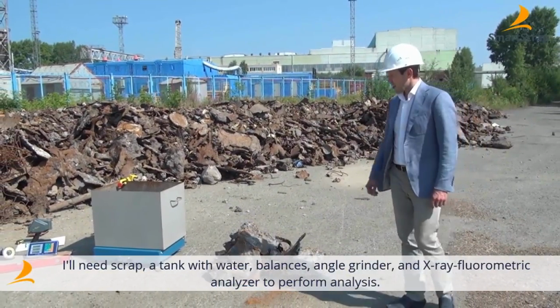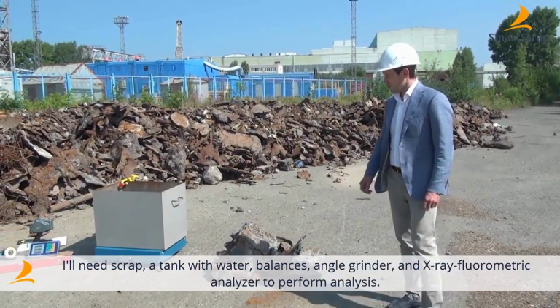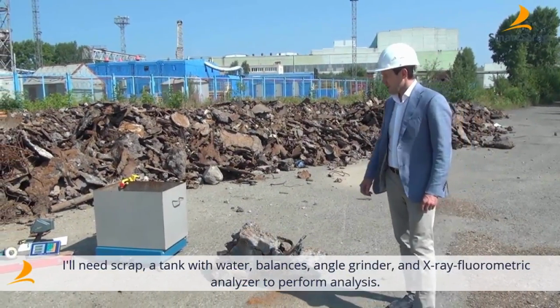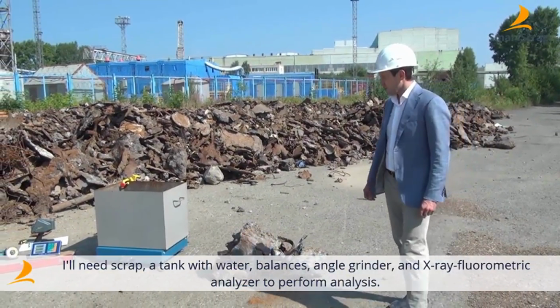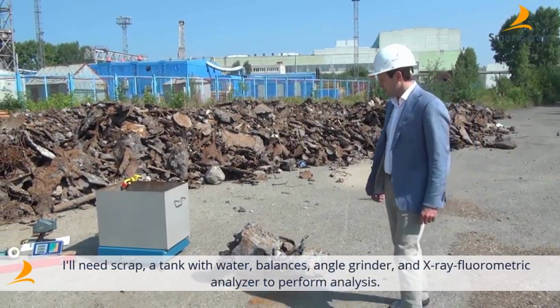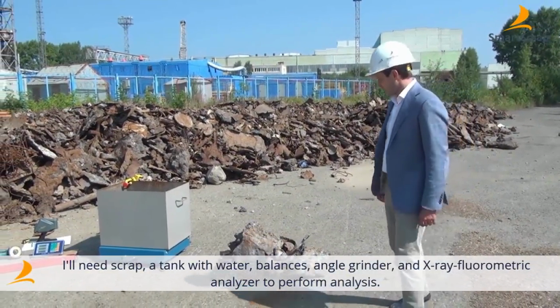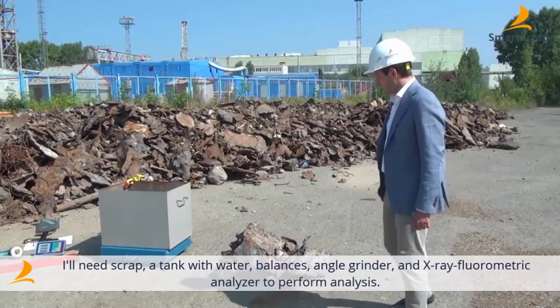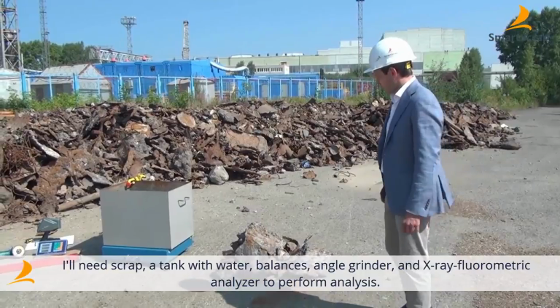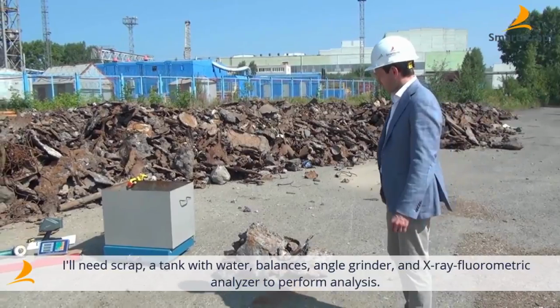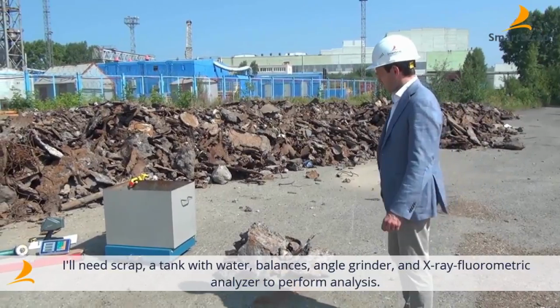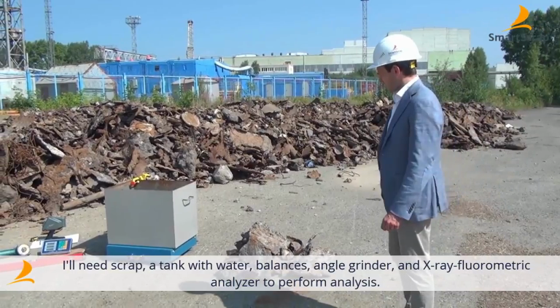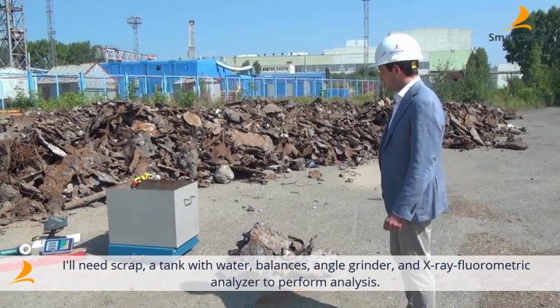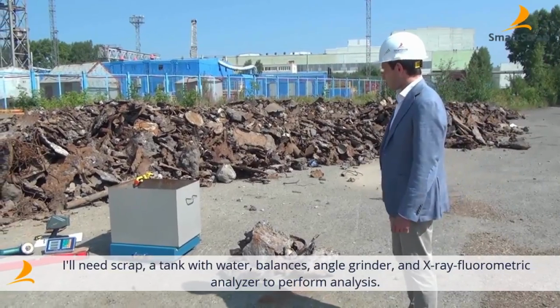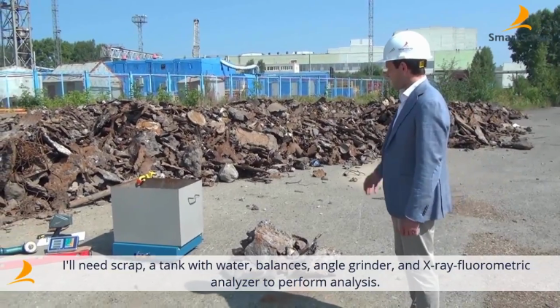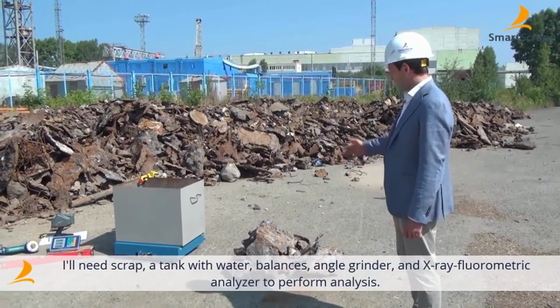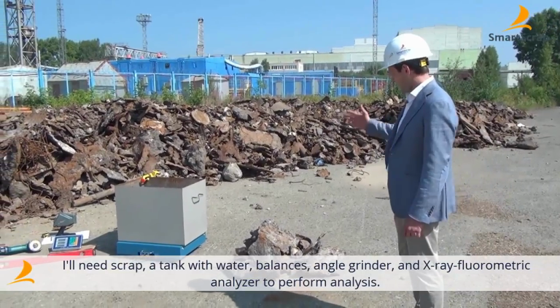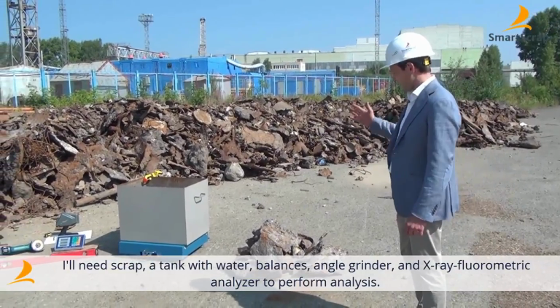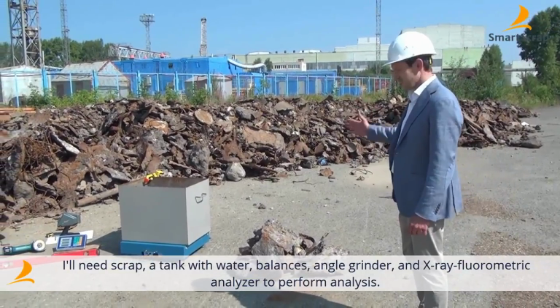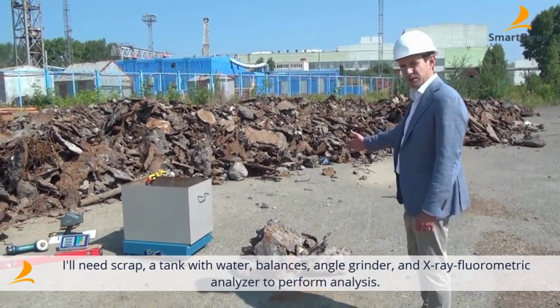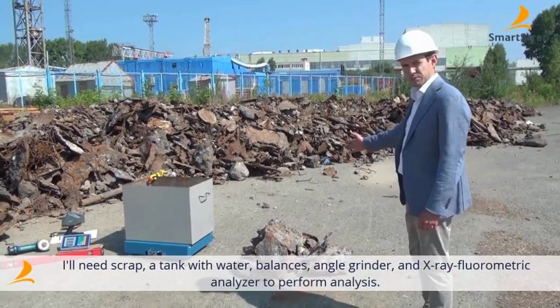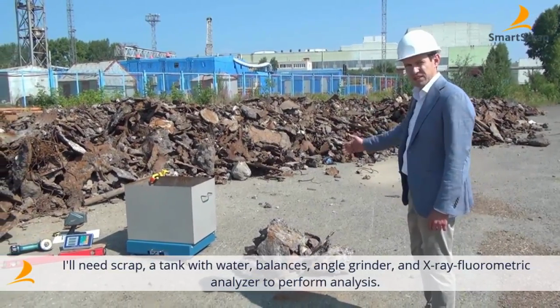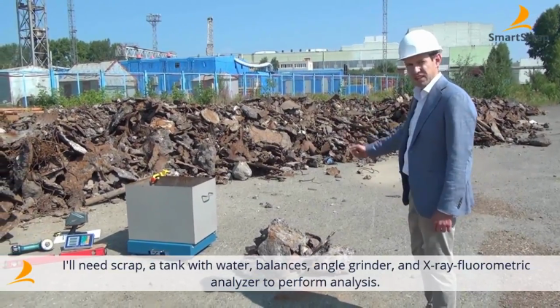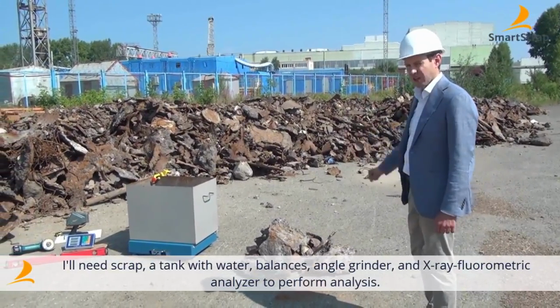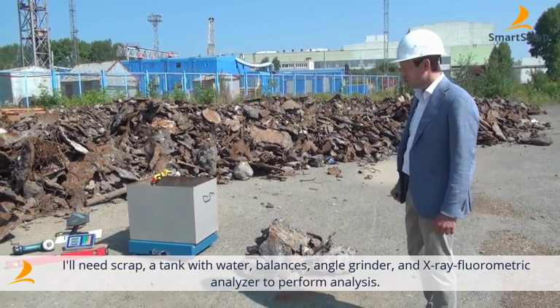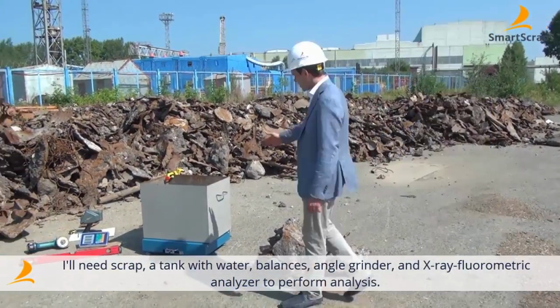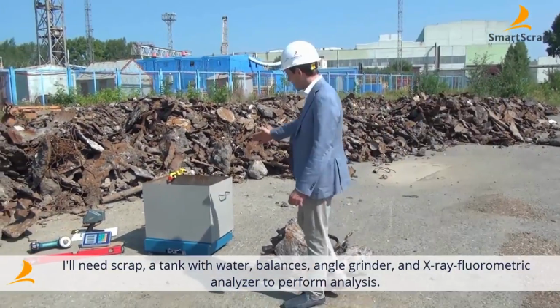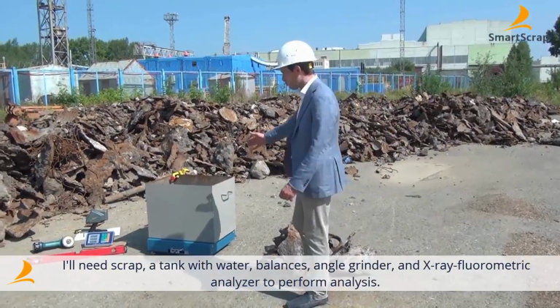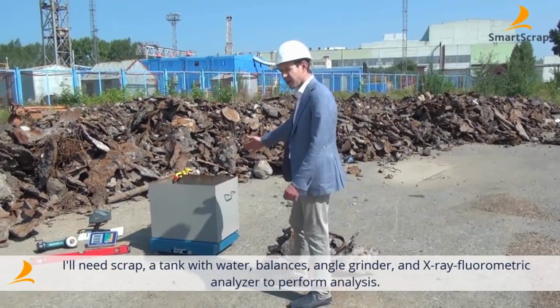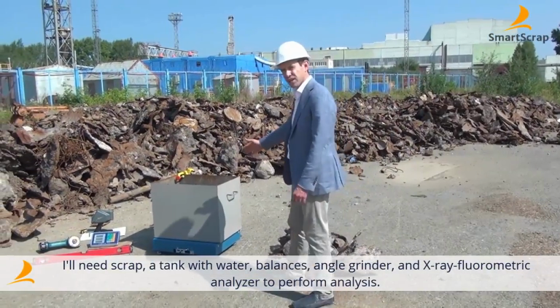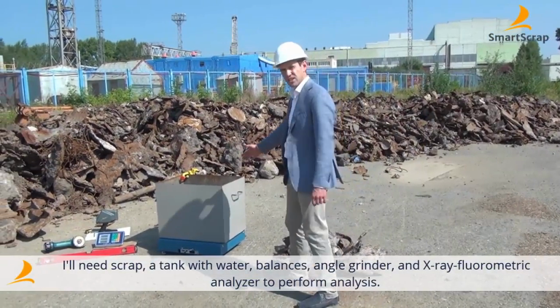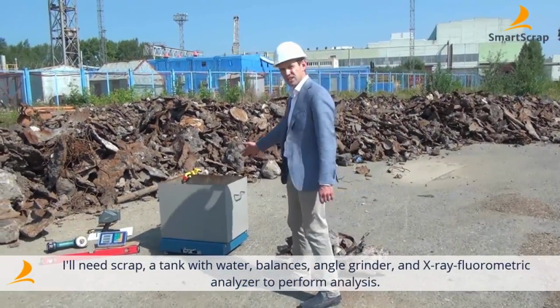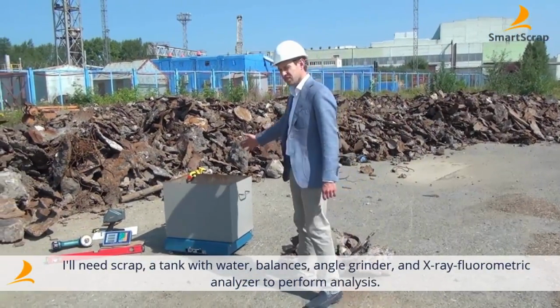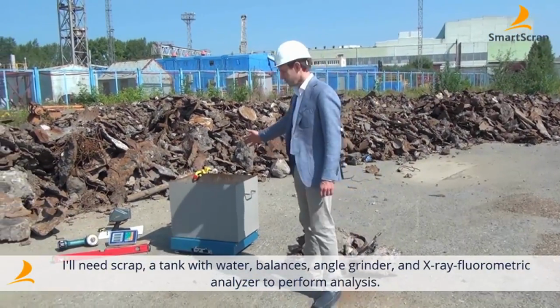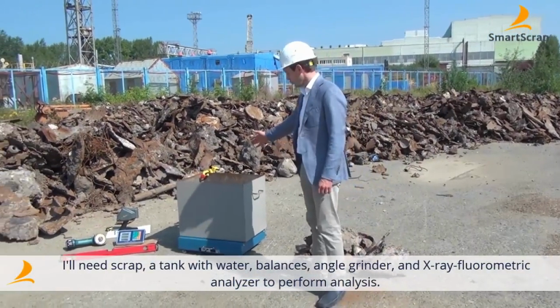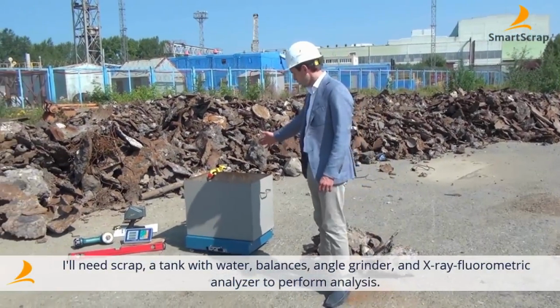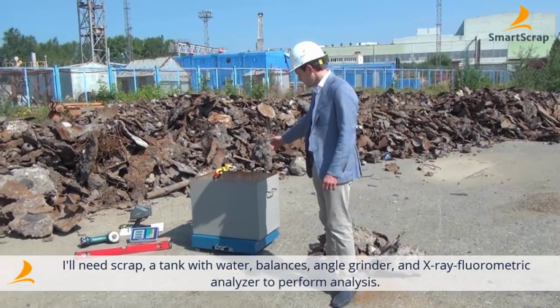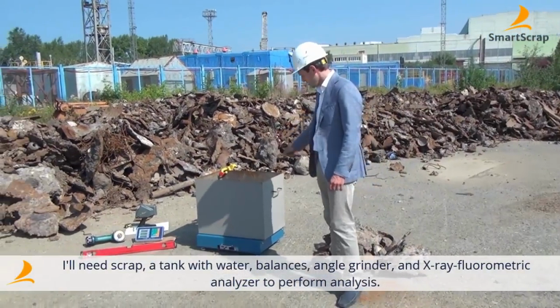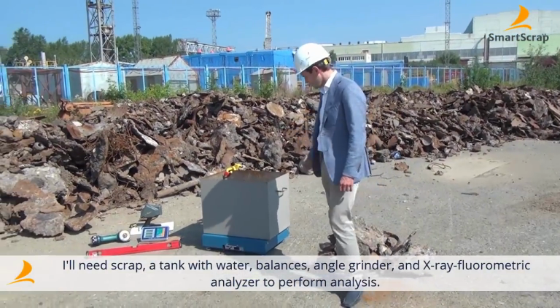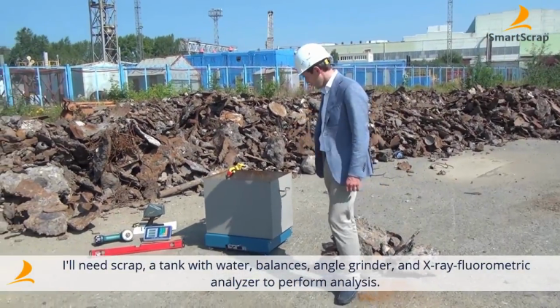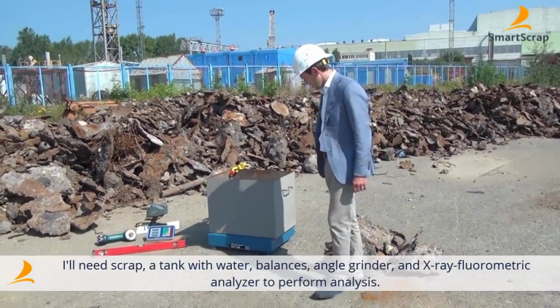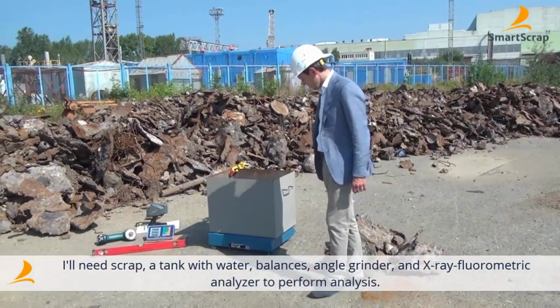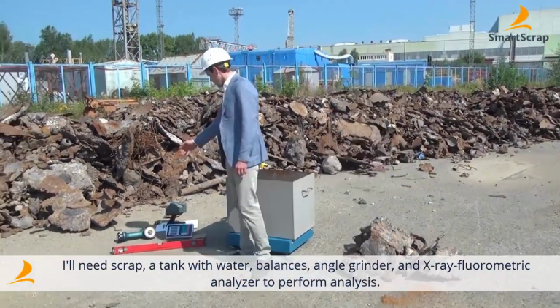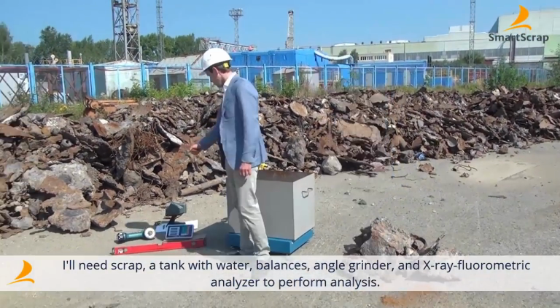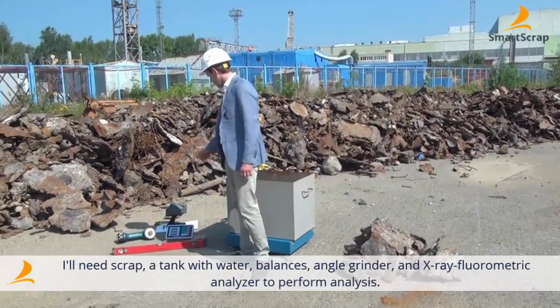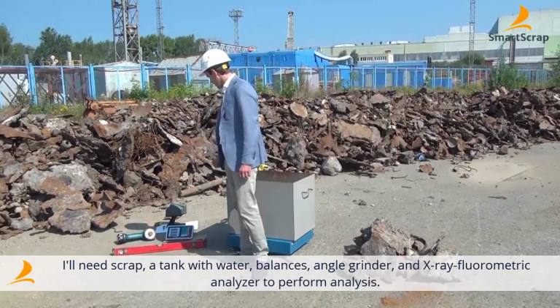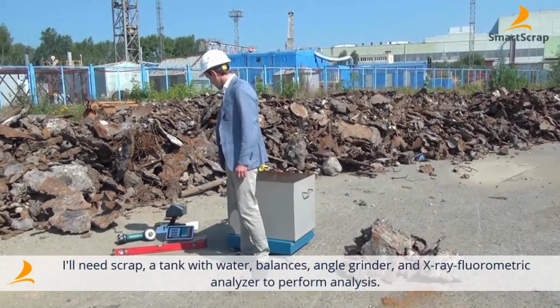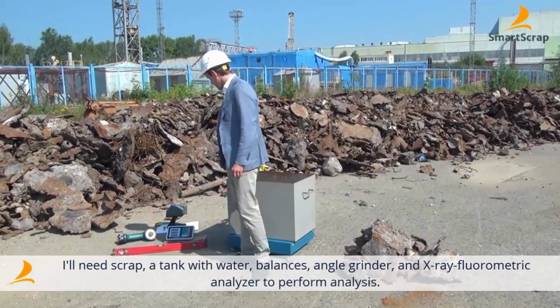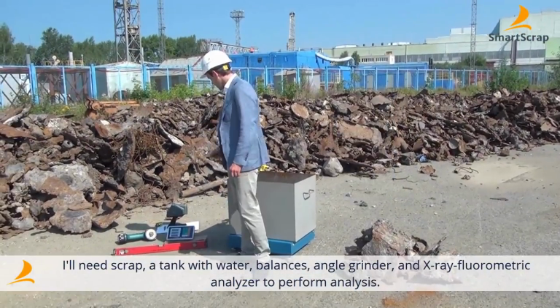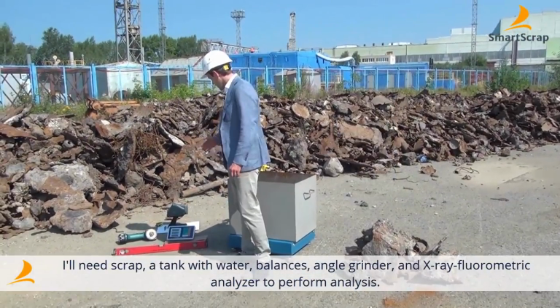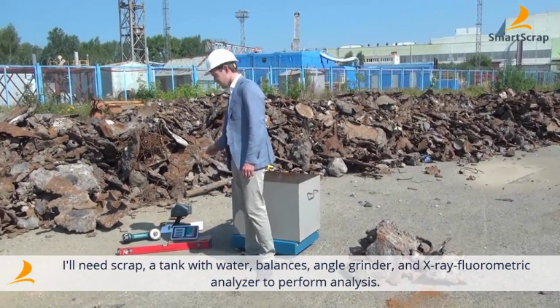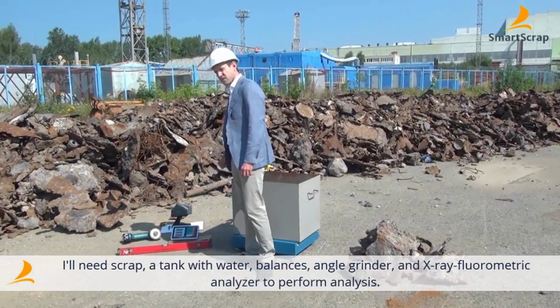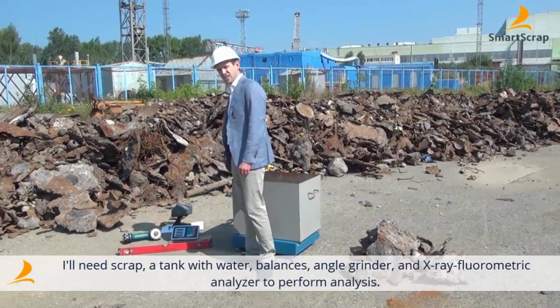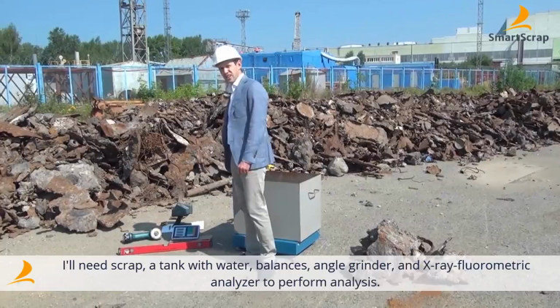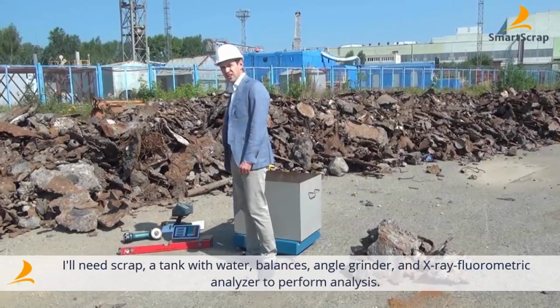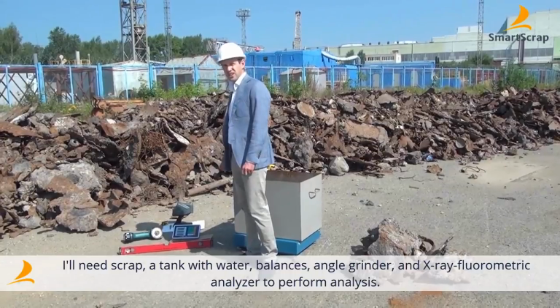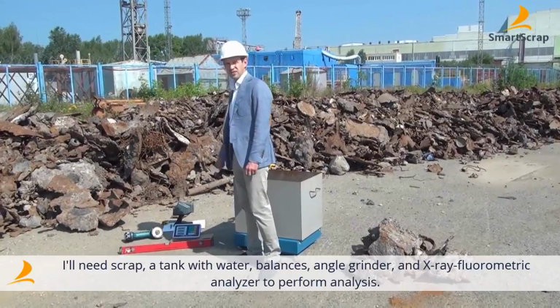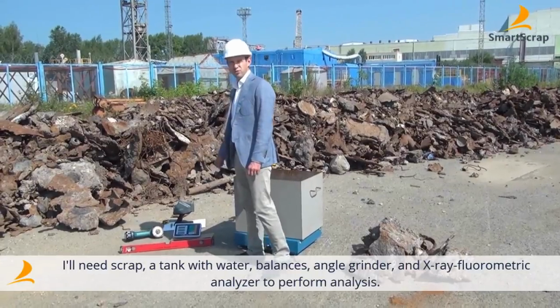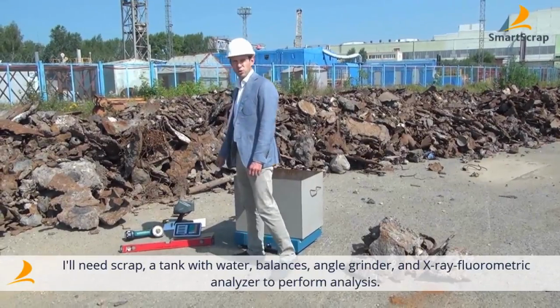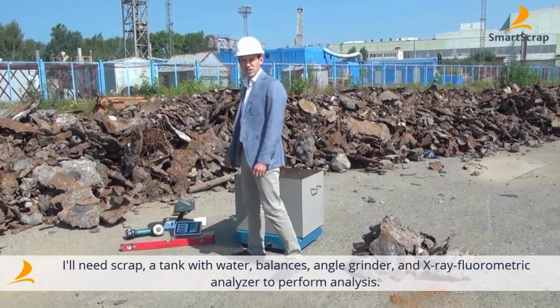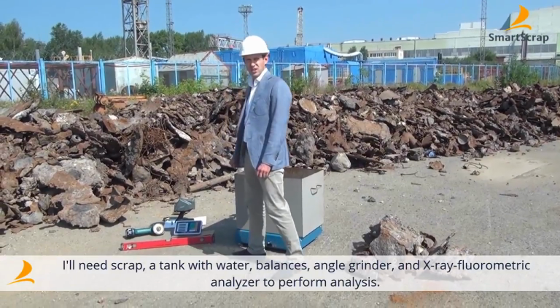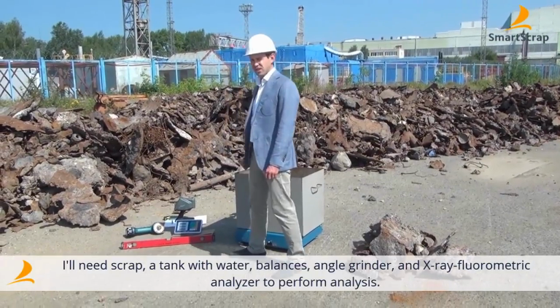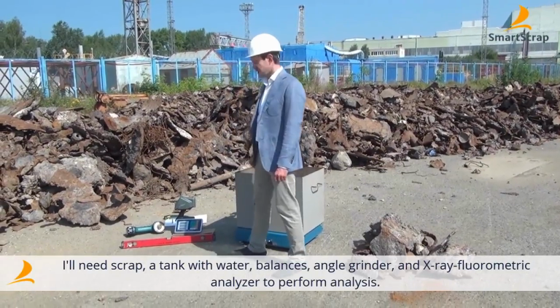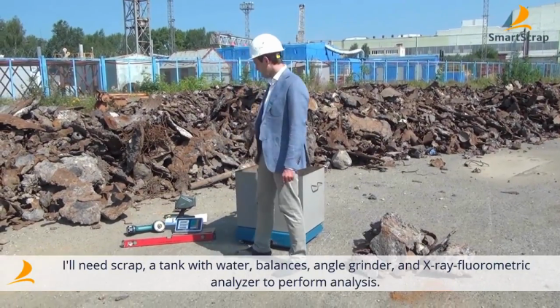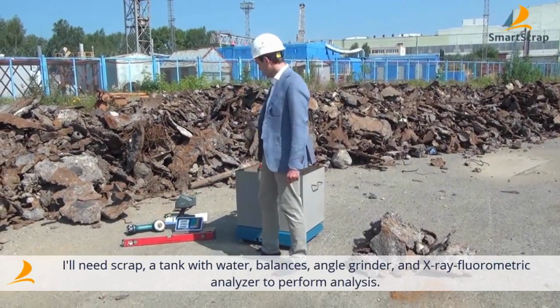So what we'll need is scrap, a water tank, scale, angle grinder, and an X-ray fluorescence meter for analysis.